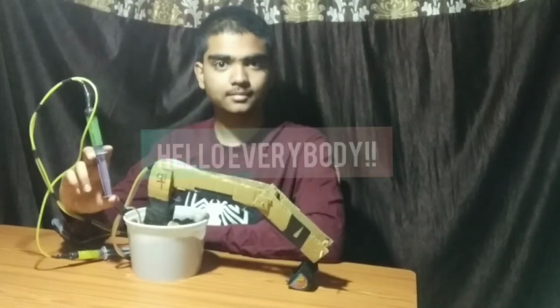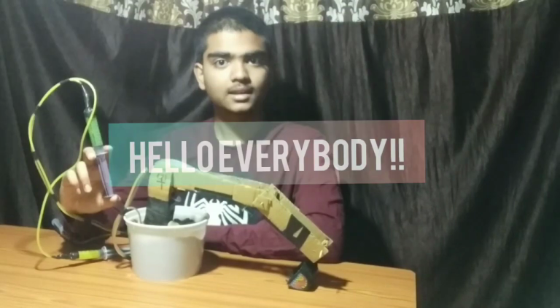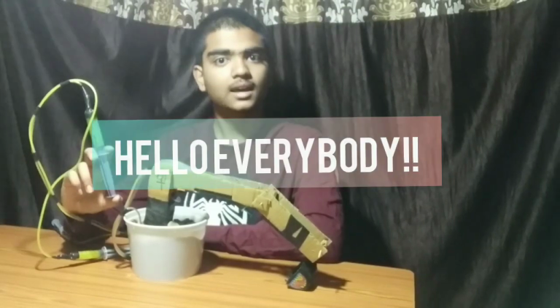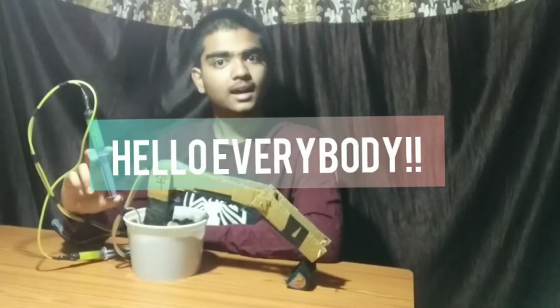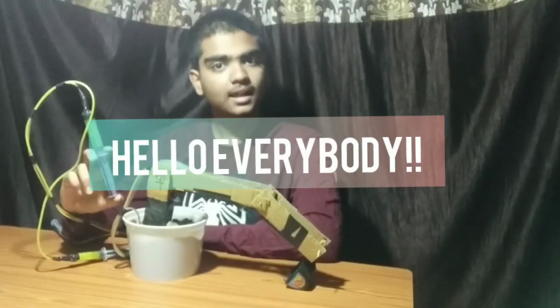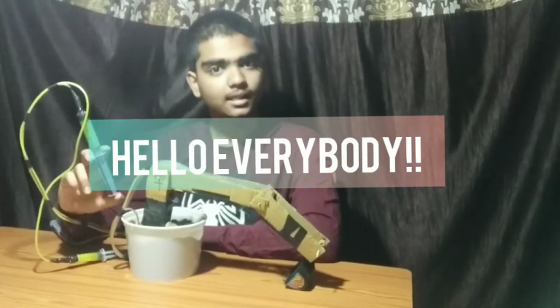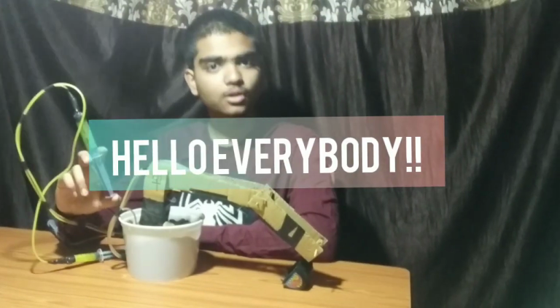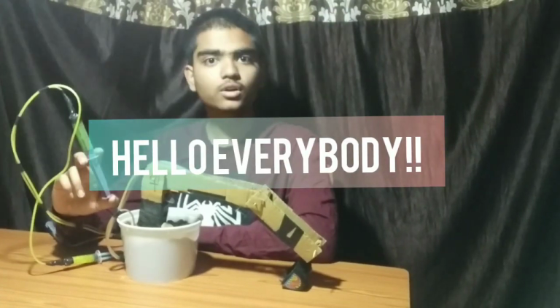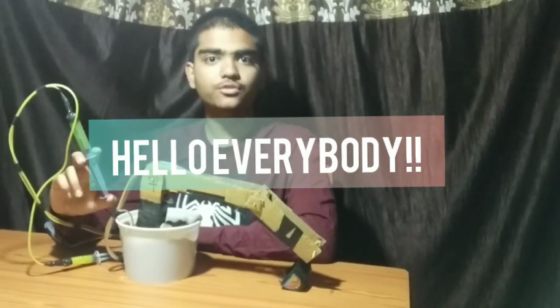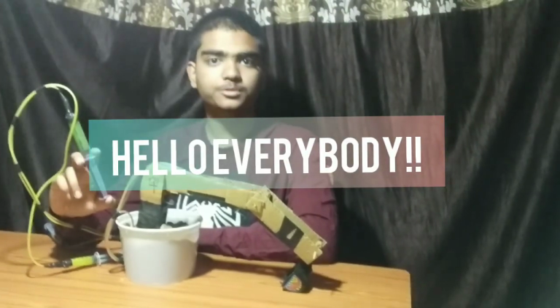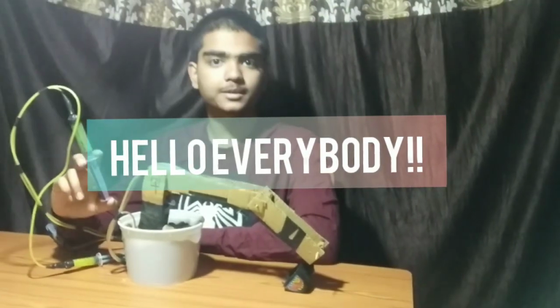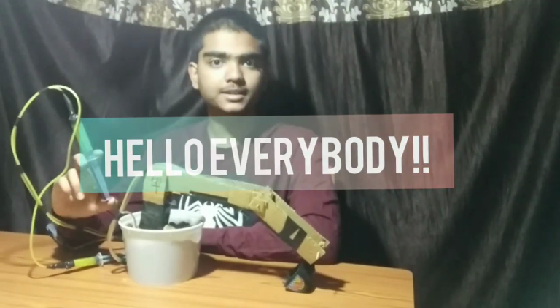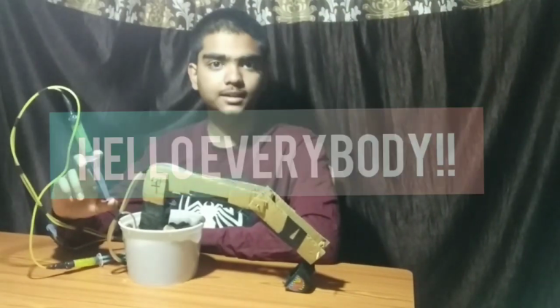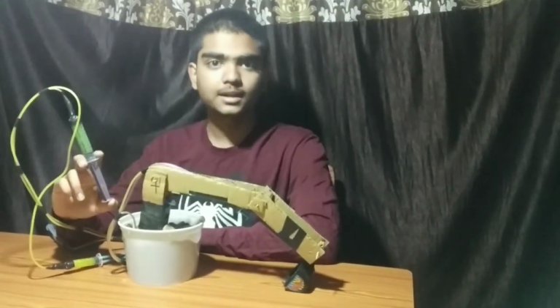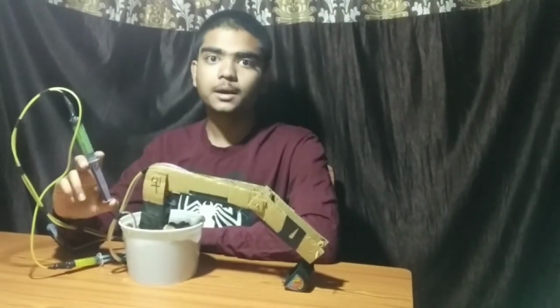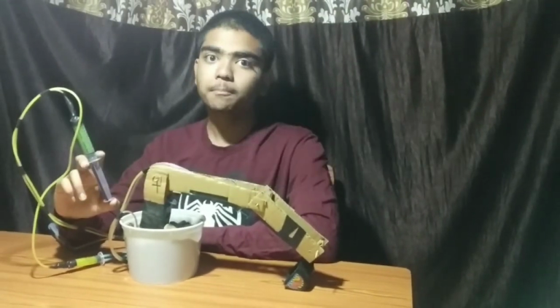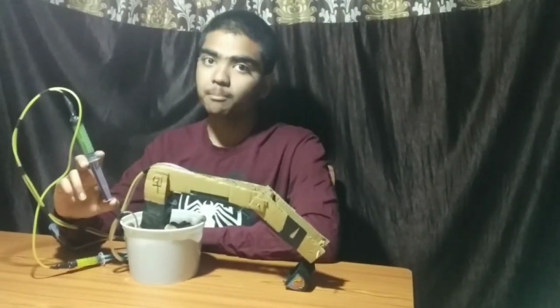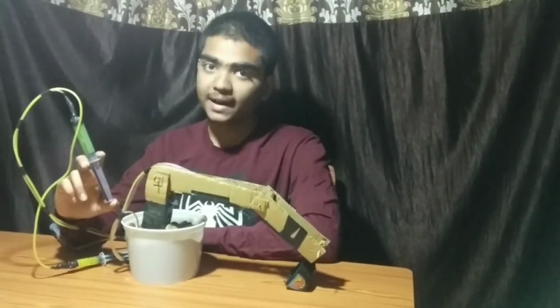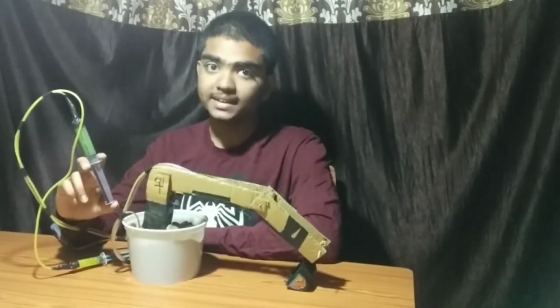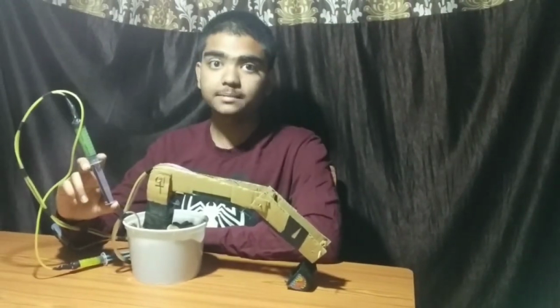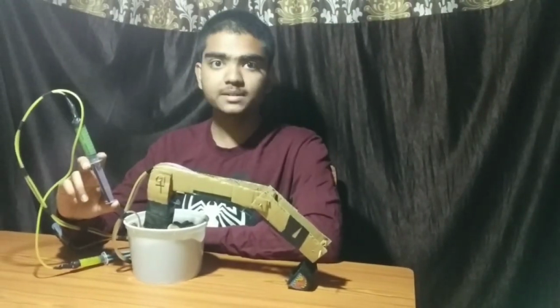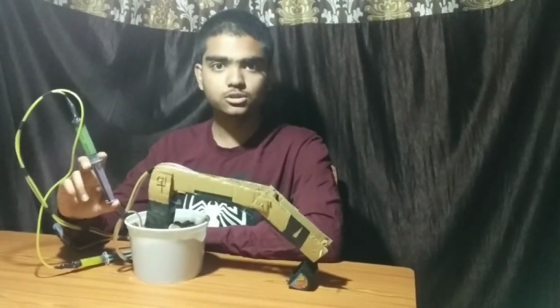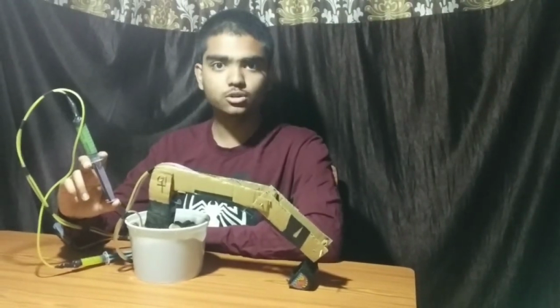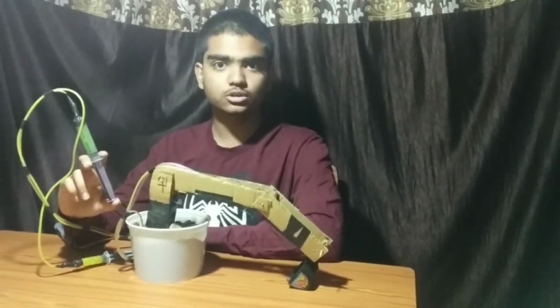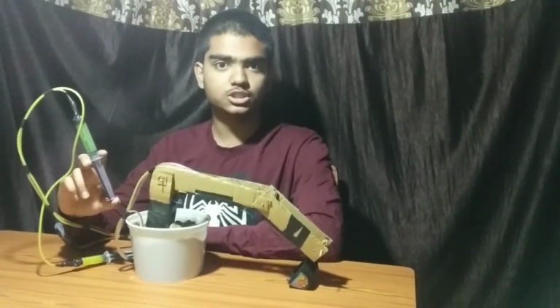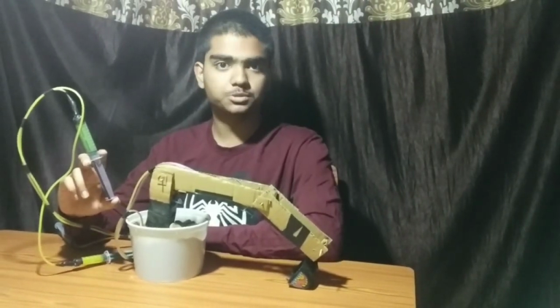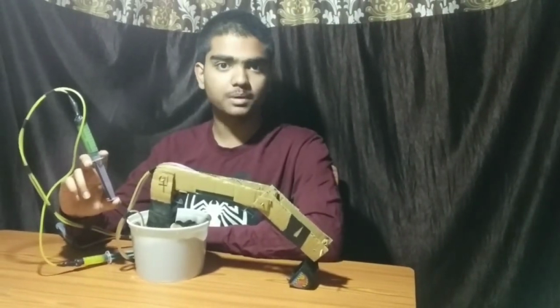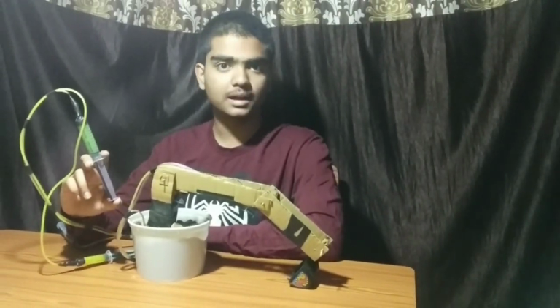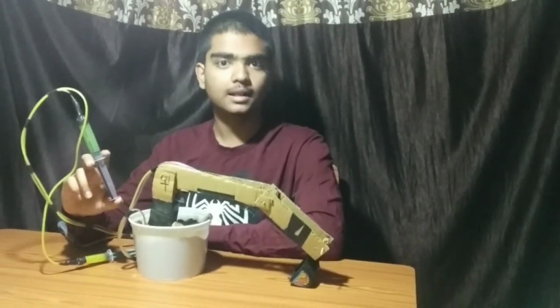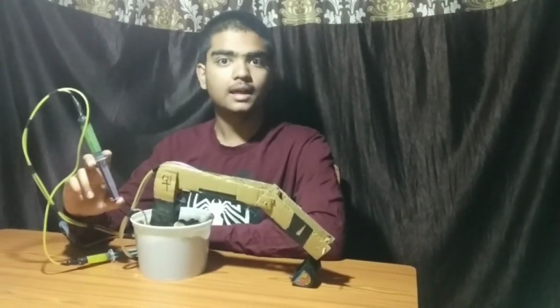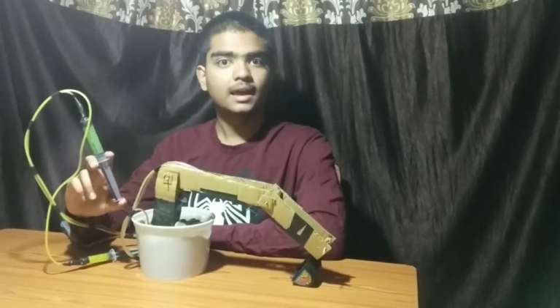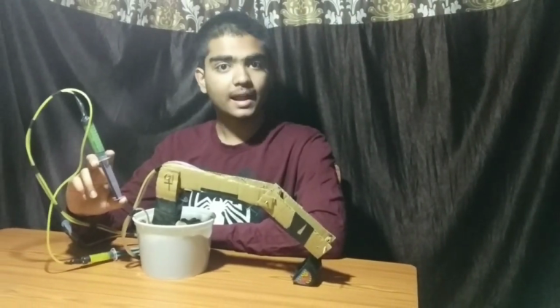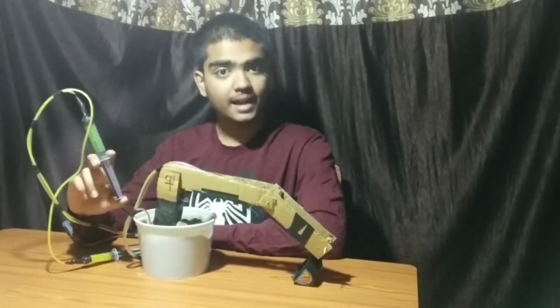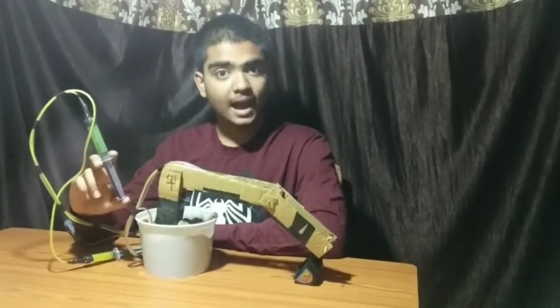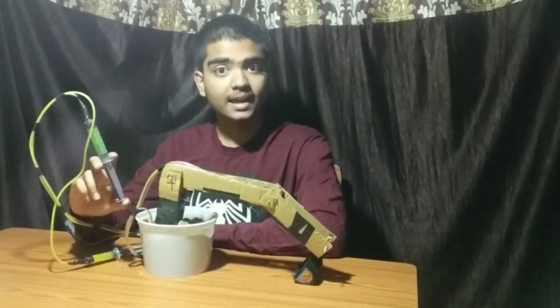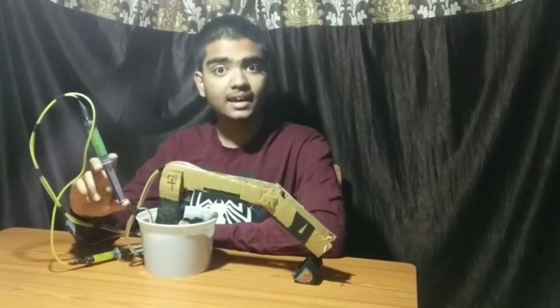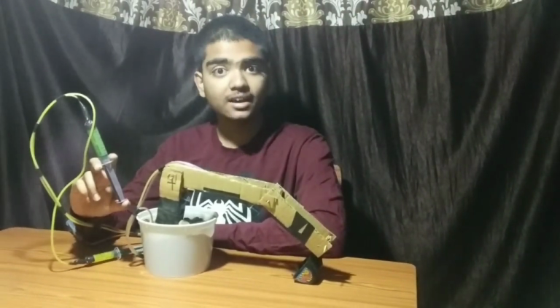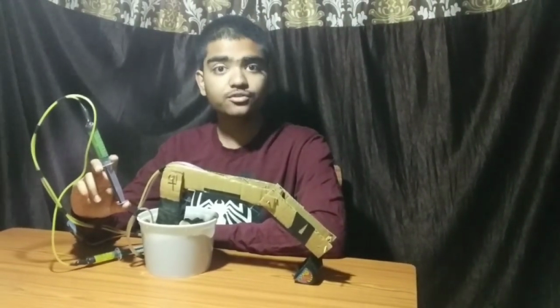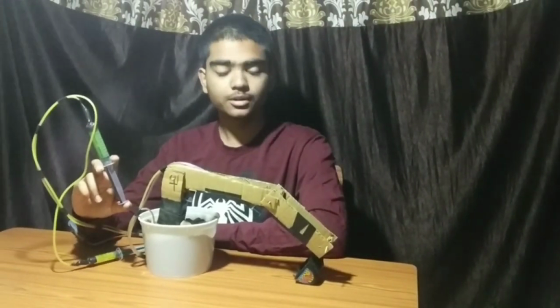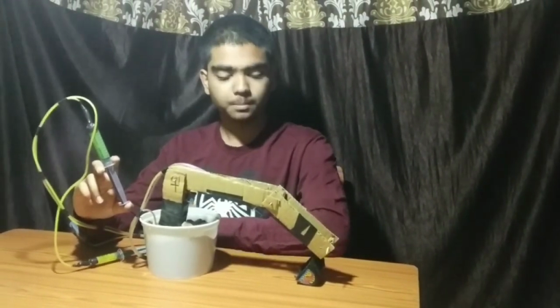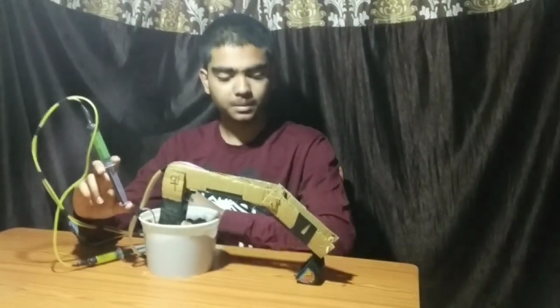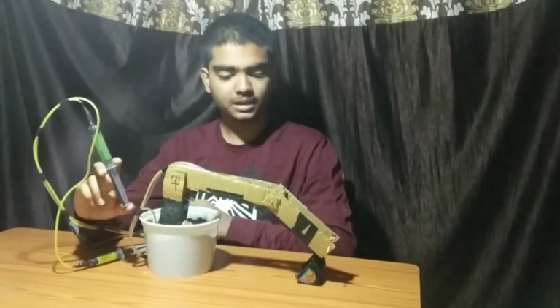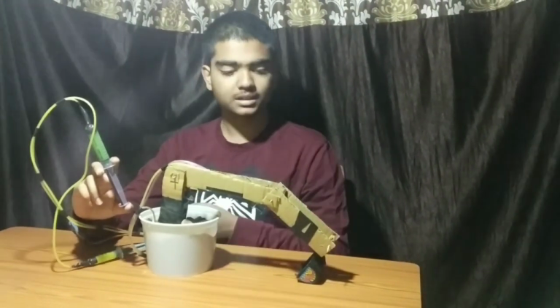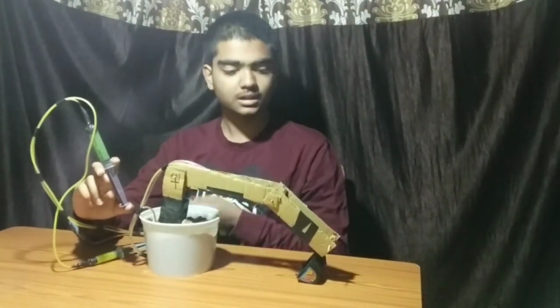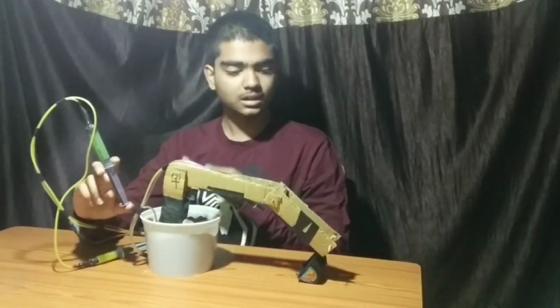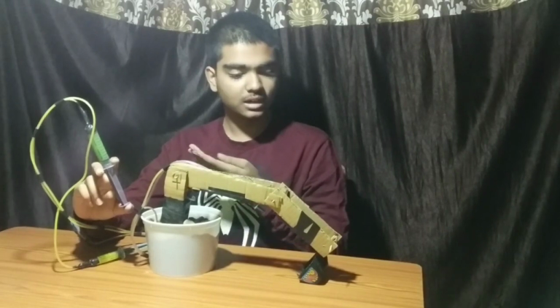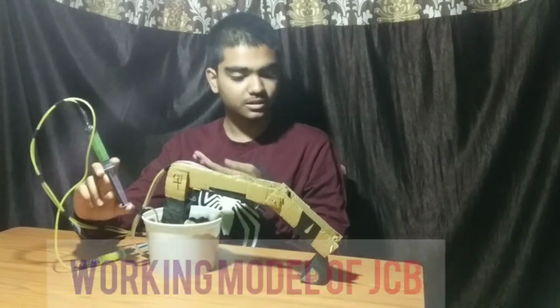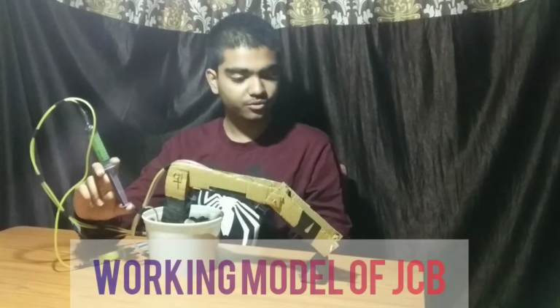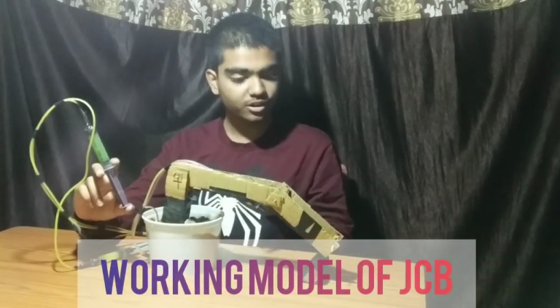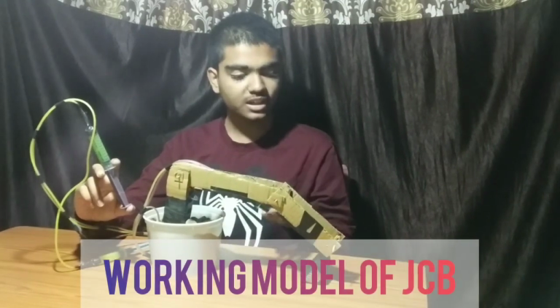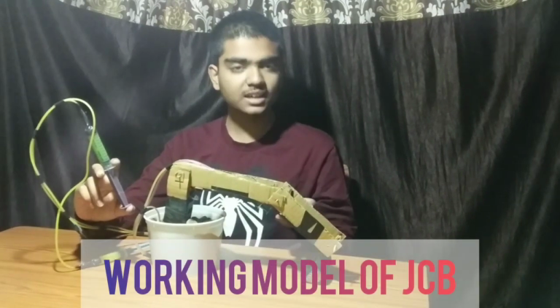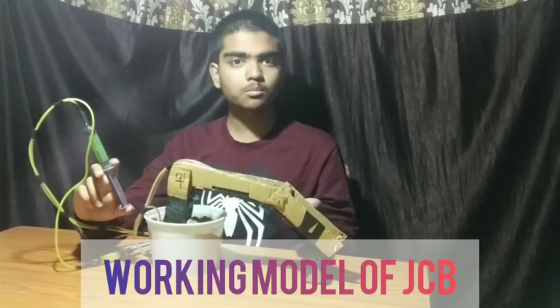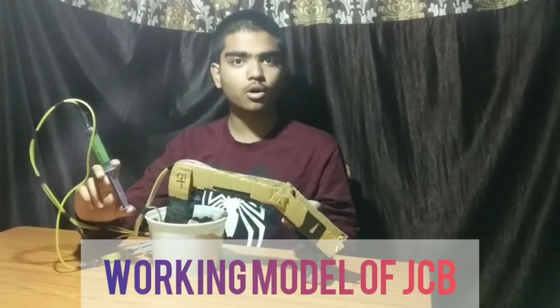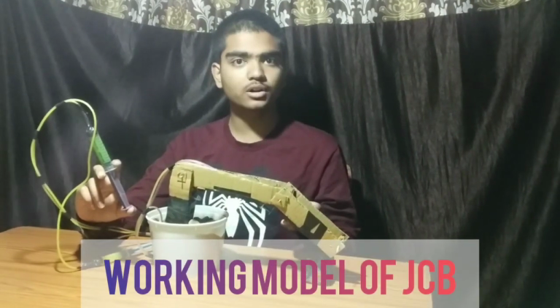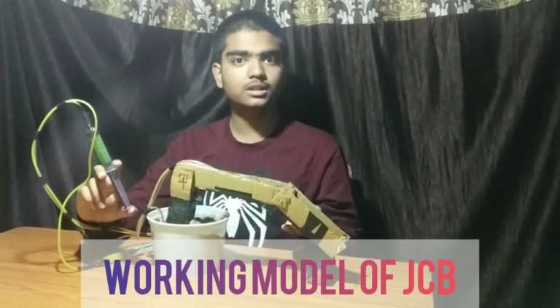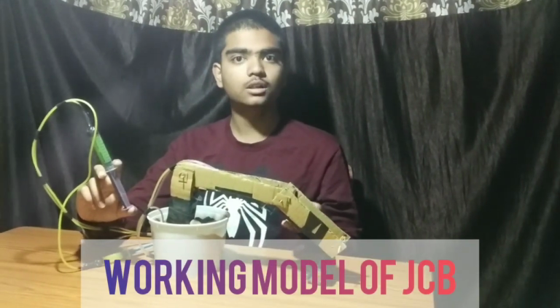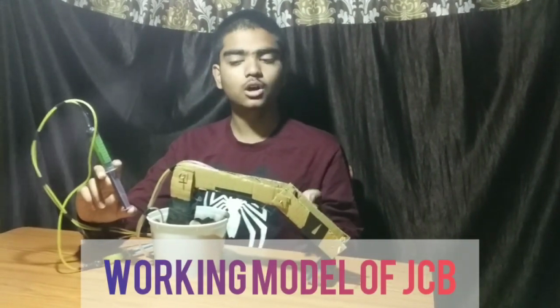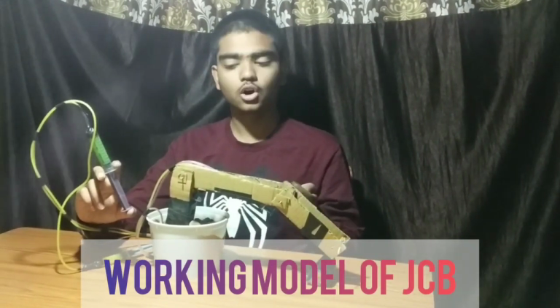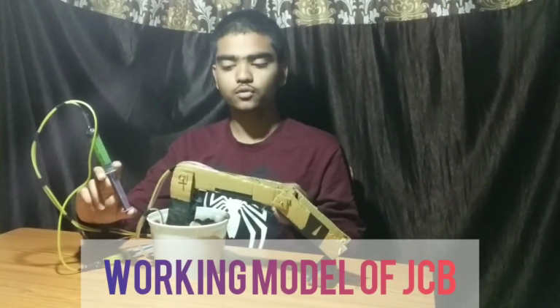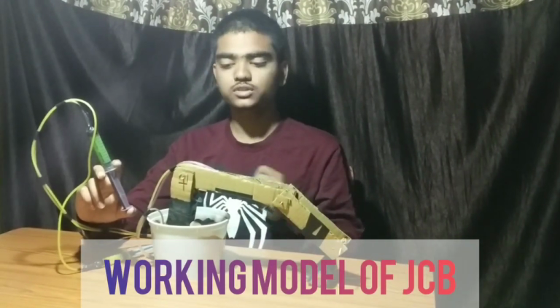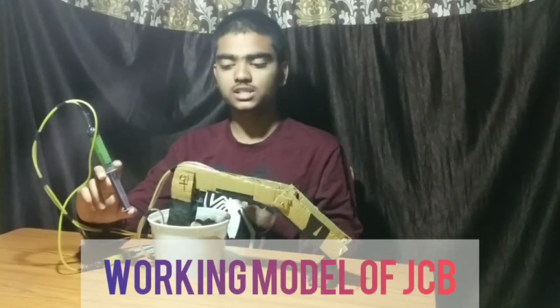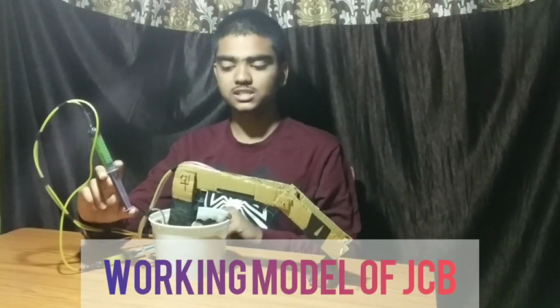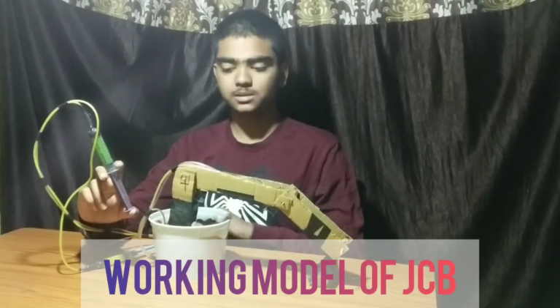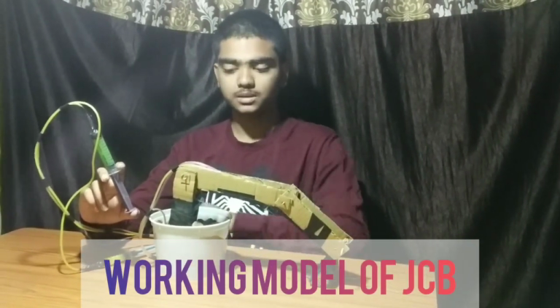Hello everybody, my name is Sajrish Pal and I have made a working model of JCB.